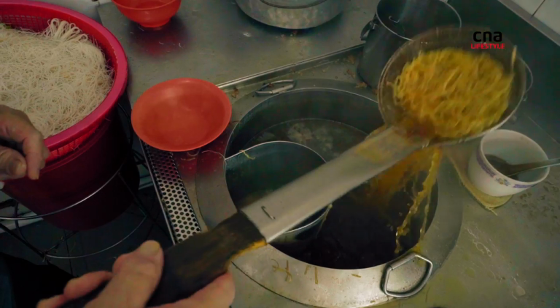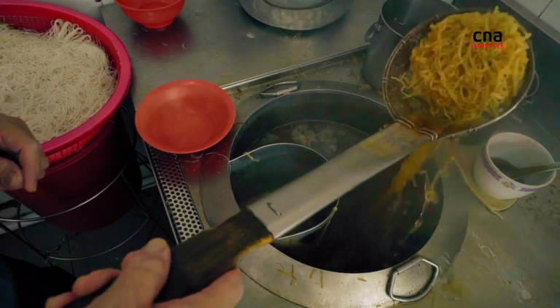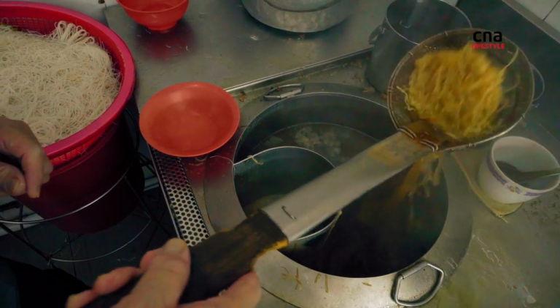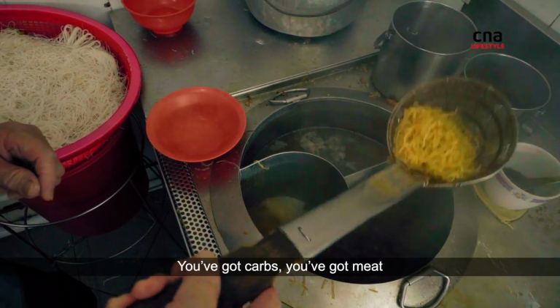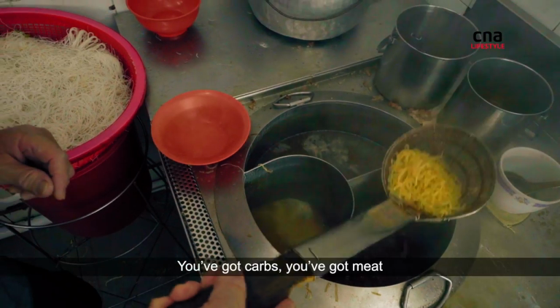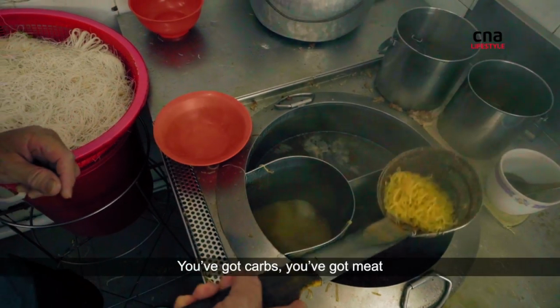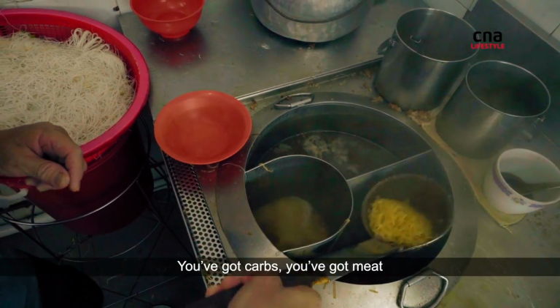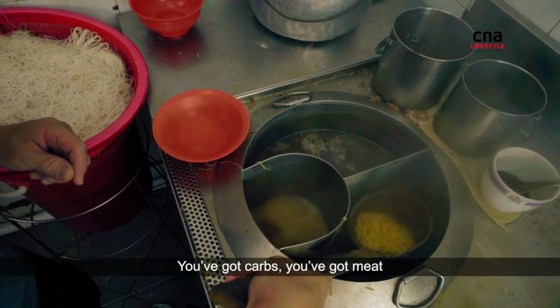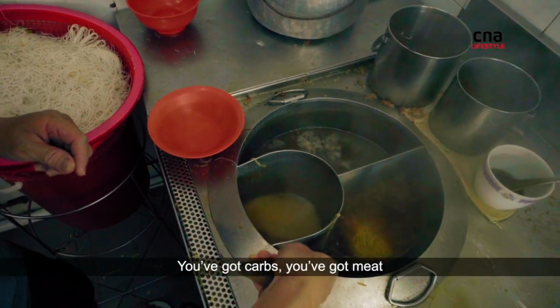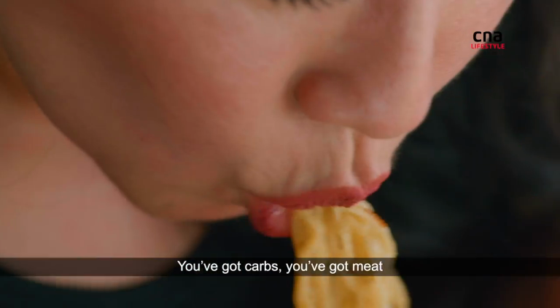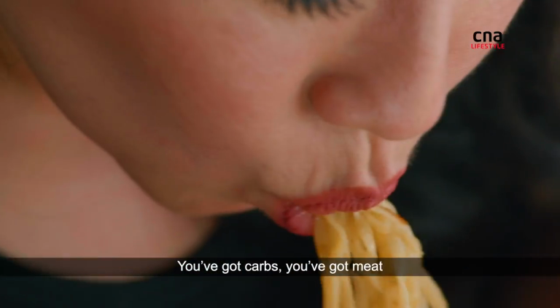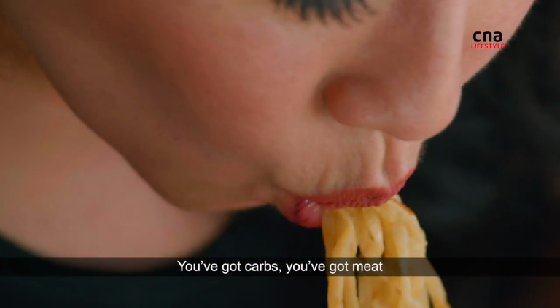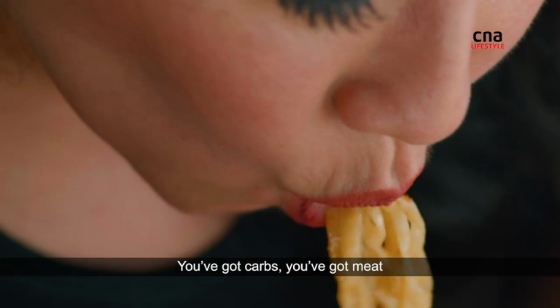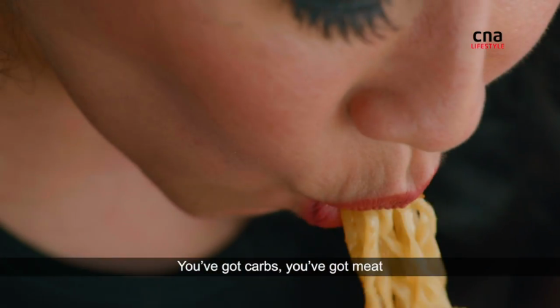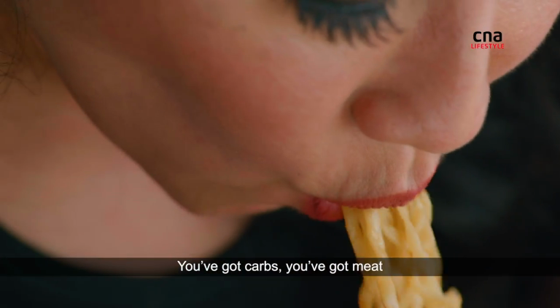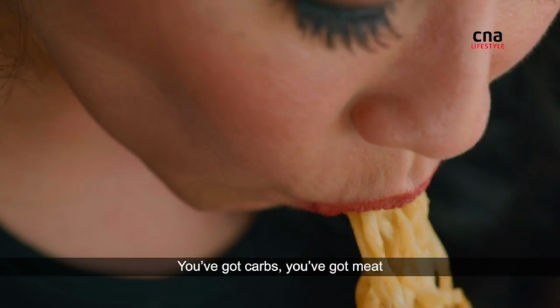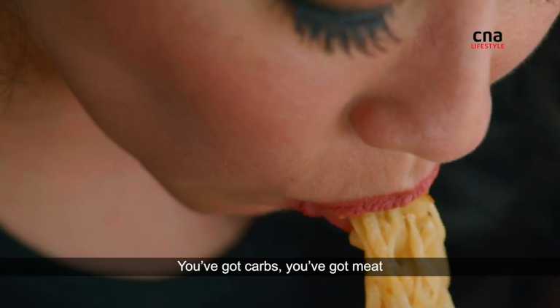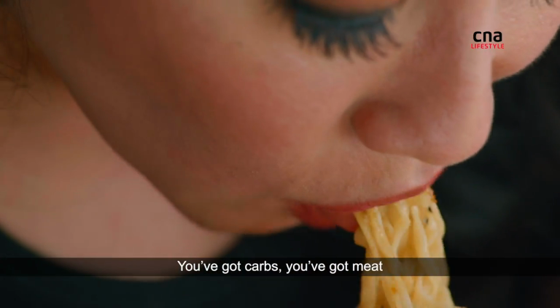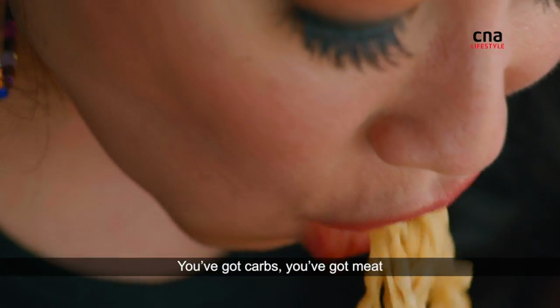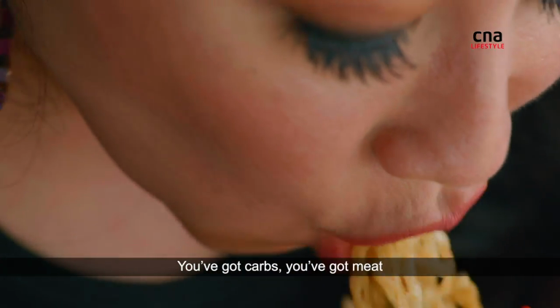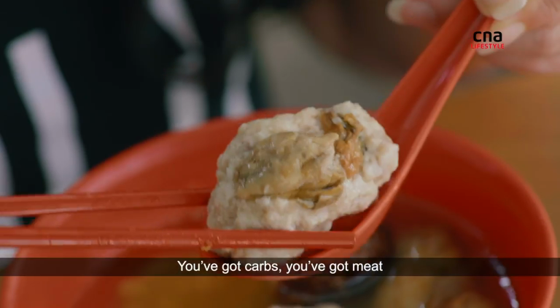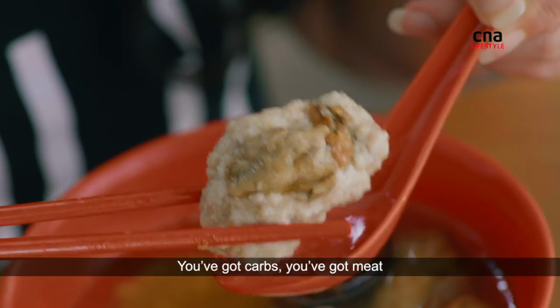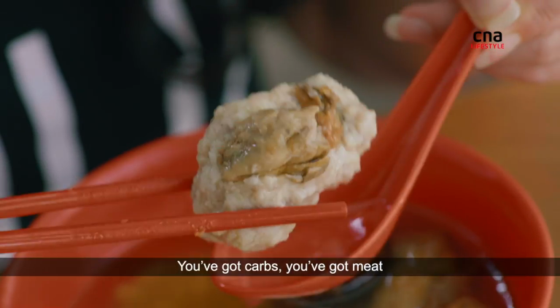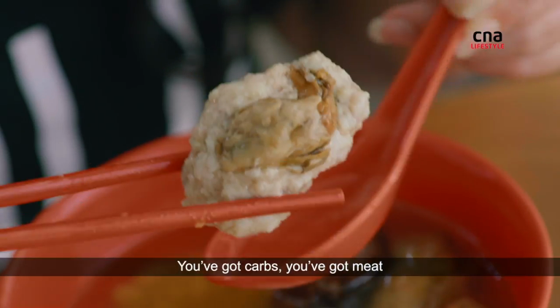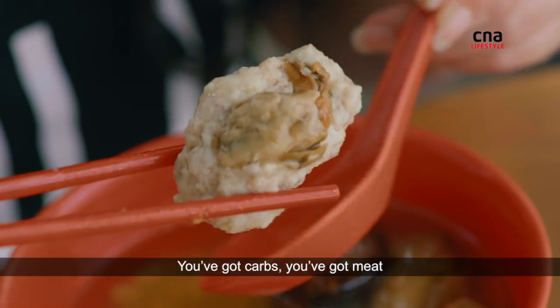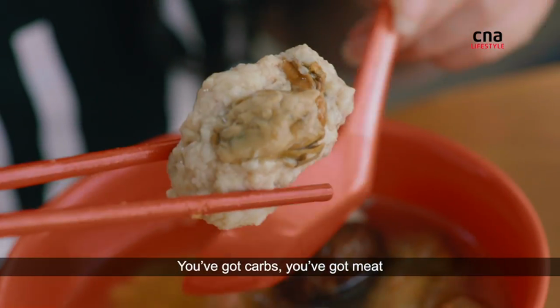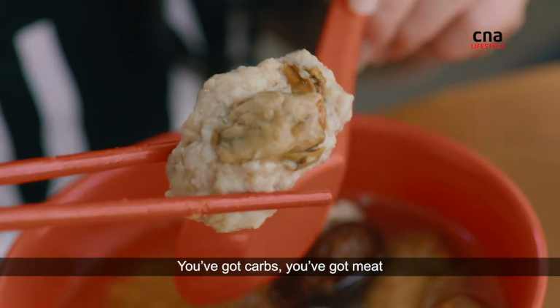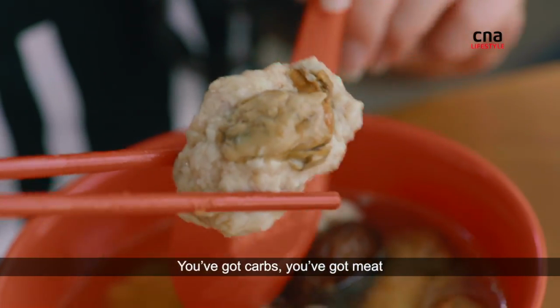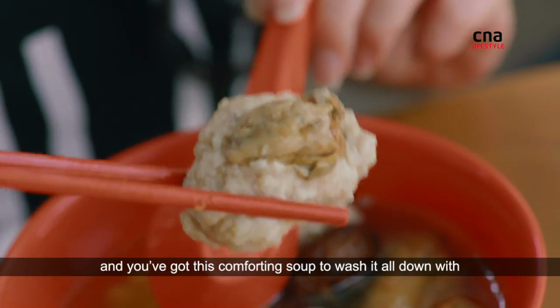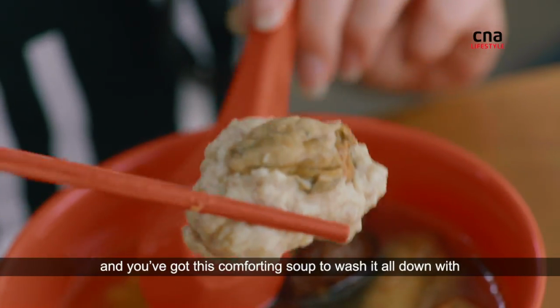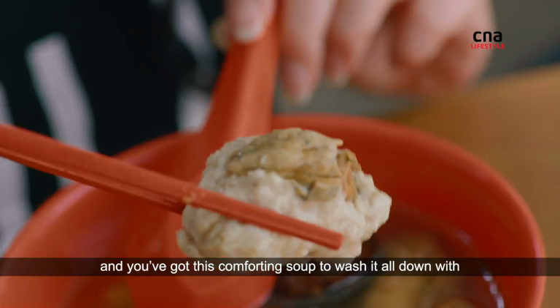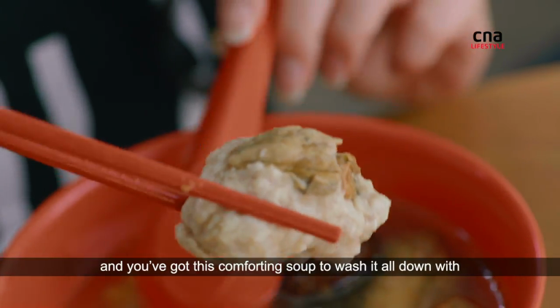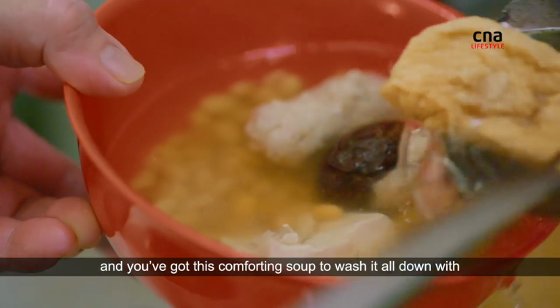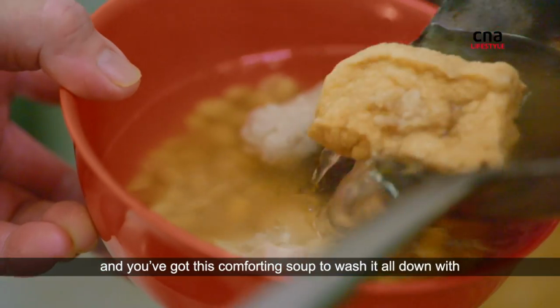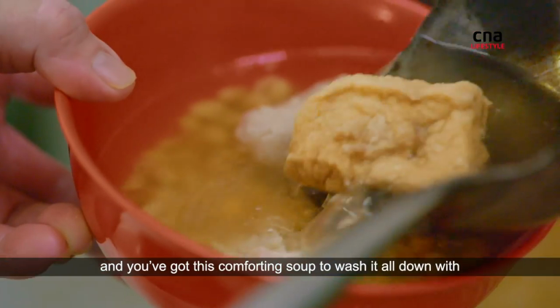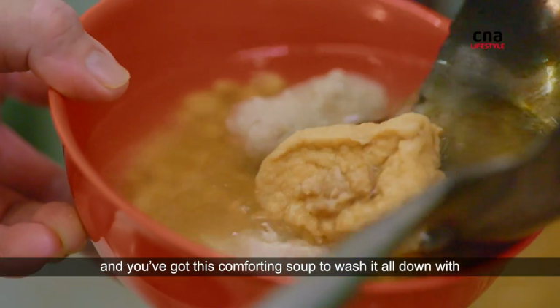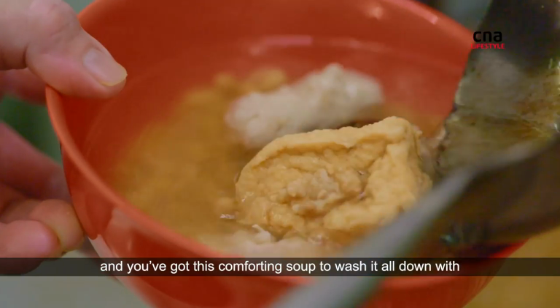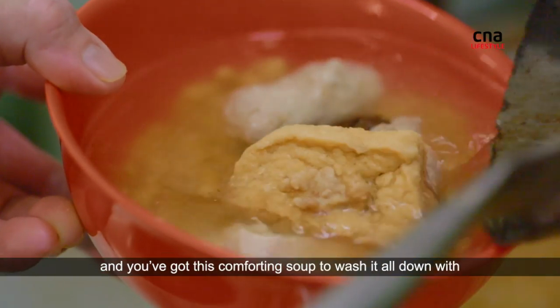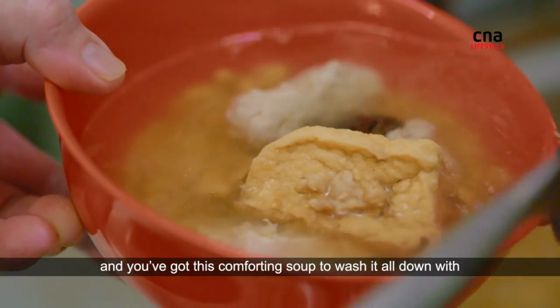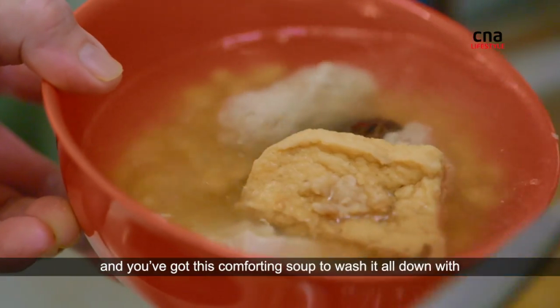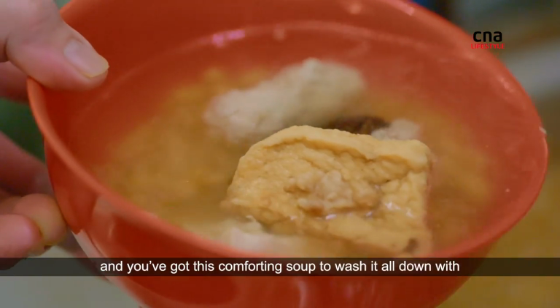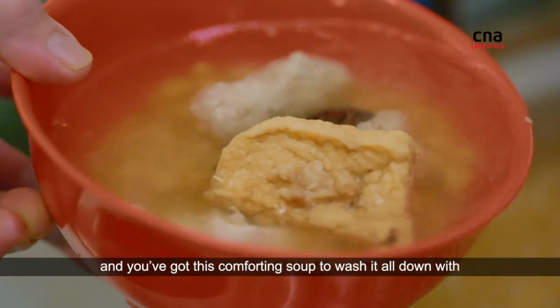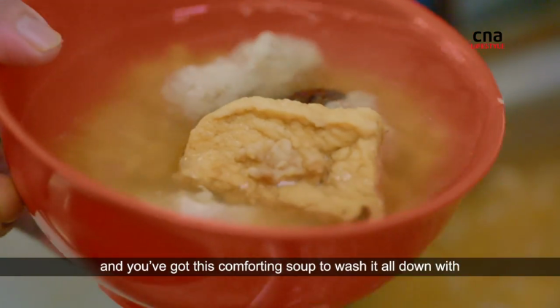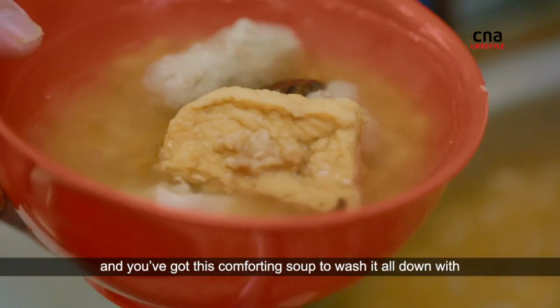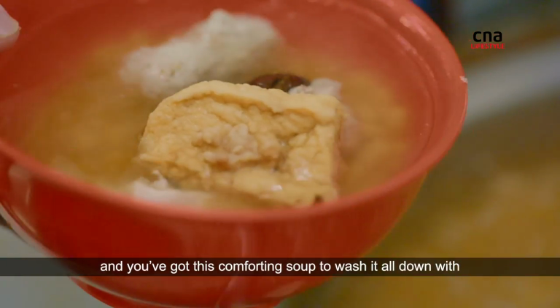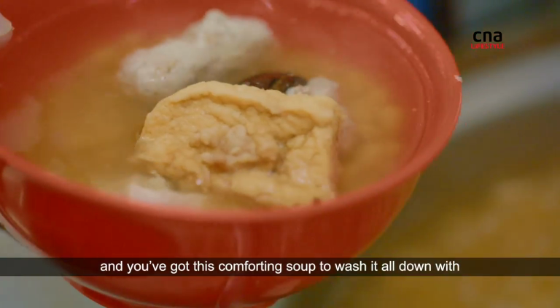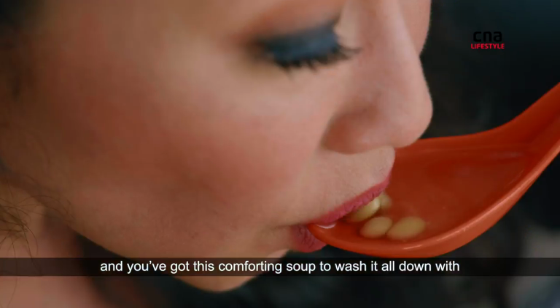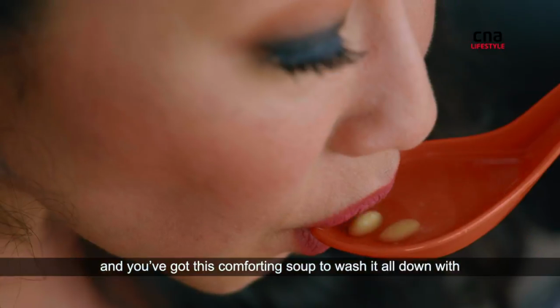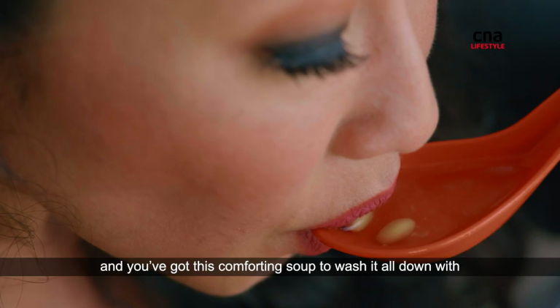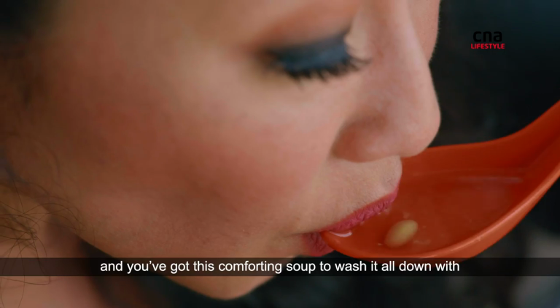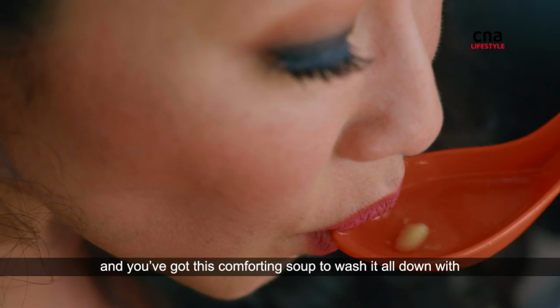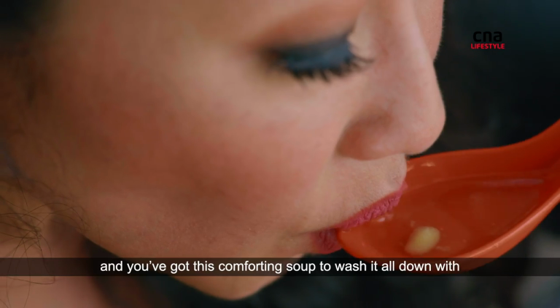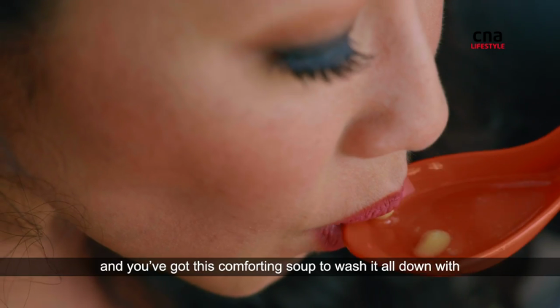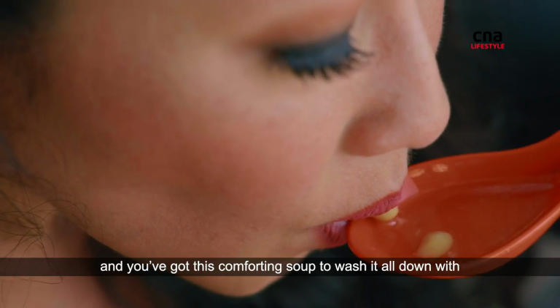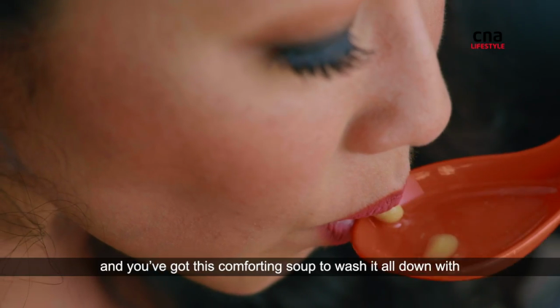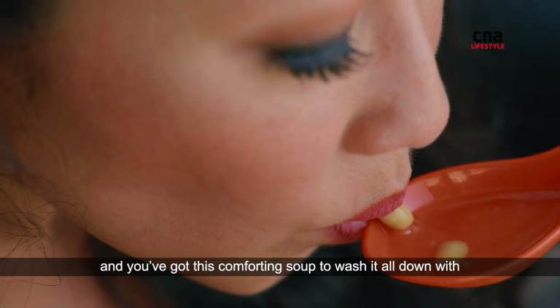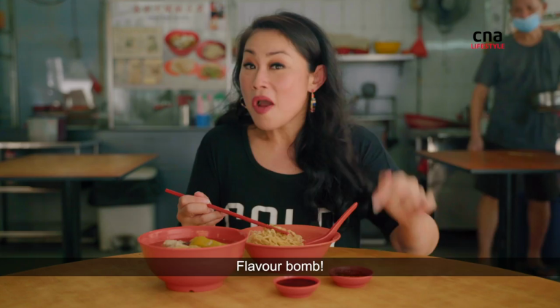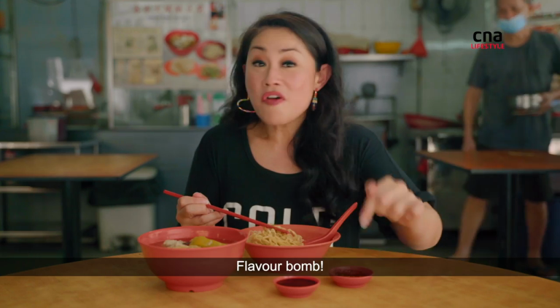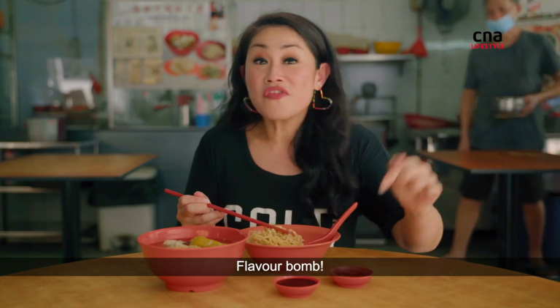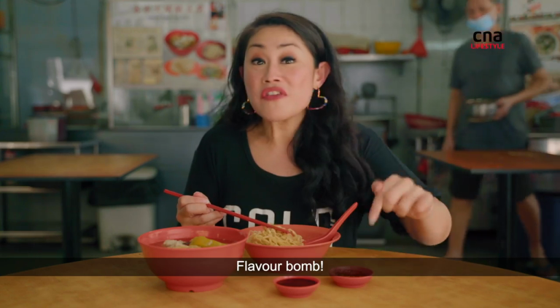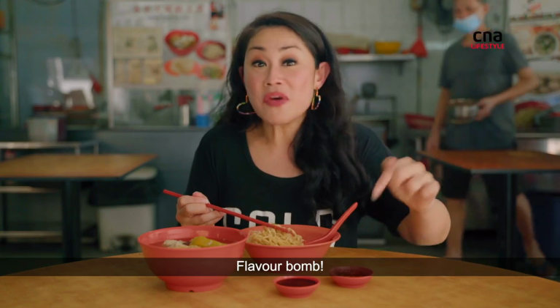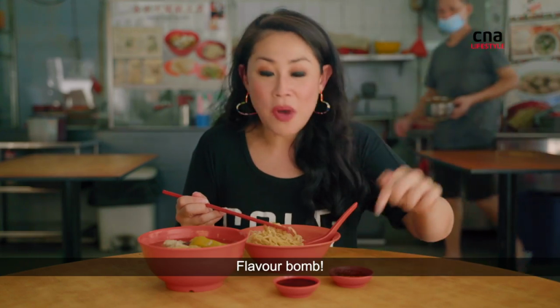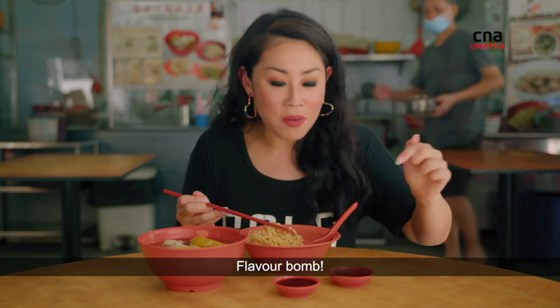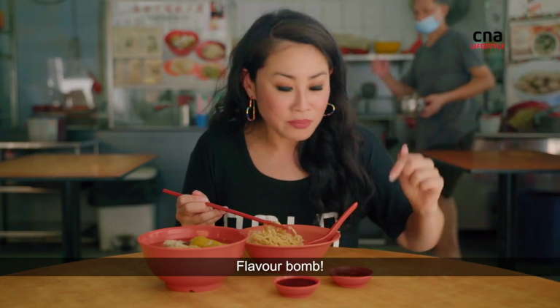You've got carbs, you've got meat, and you've got this comforting soup to wash it all down with. Flavour bomb!